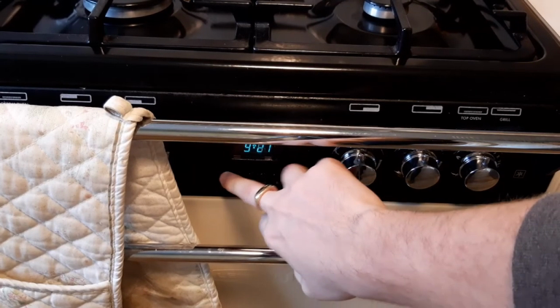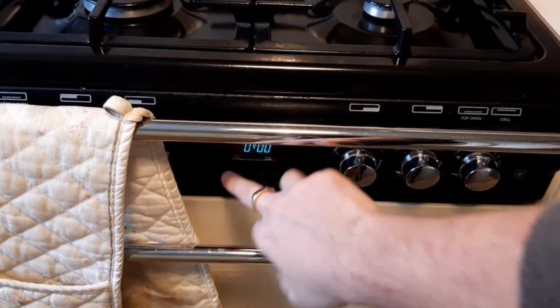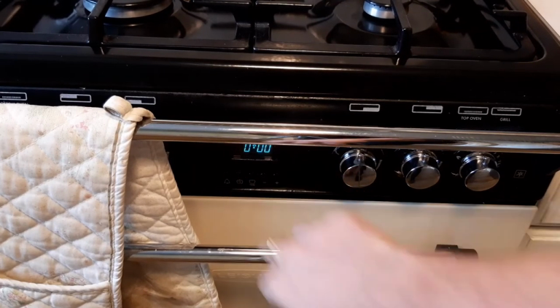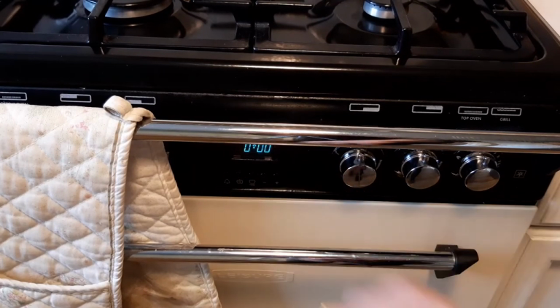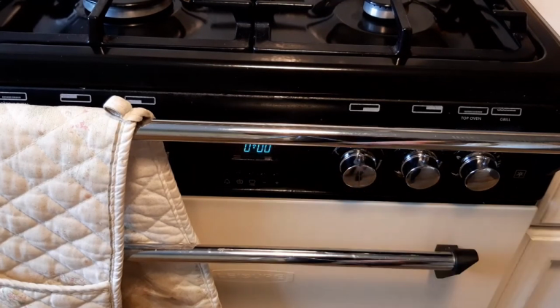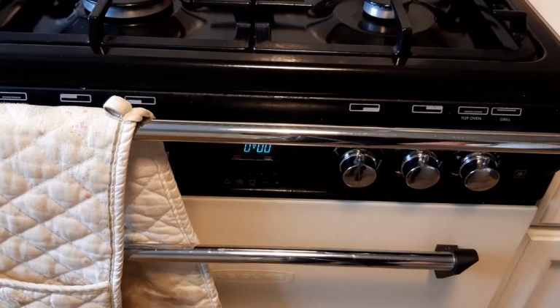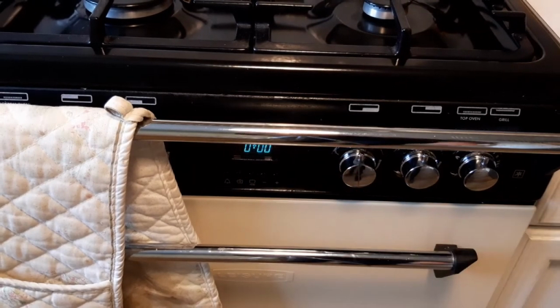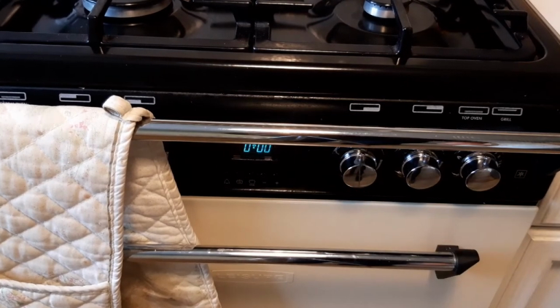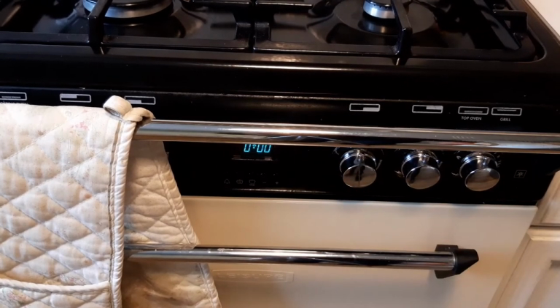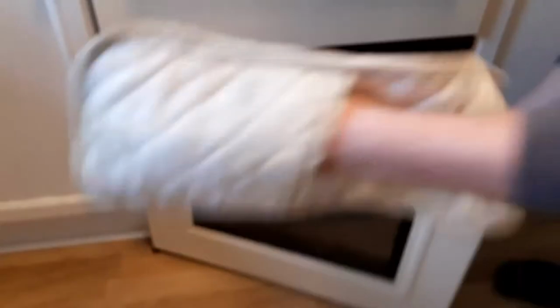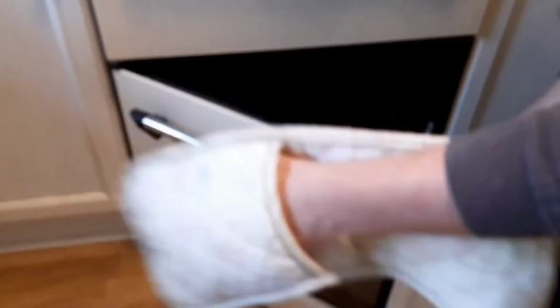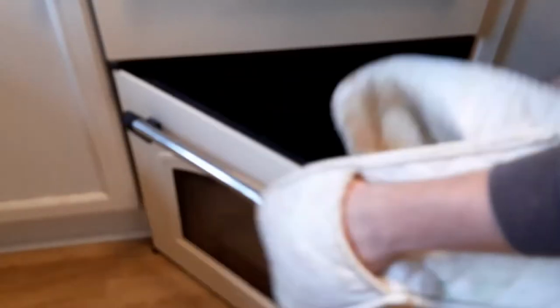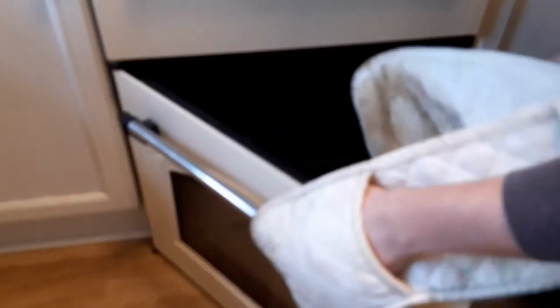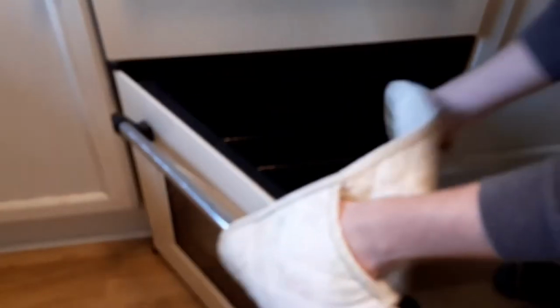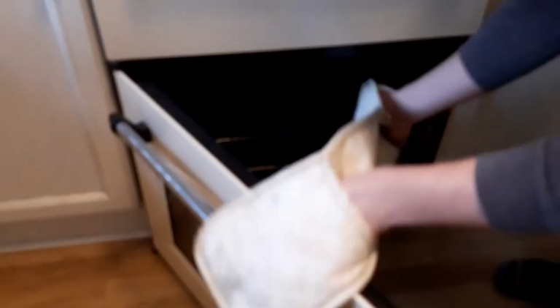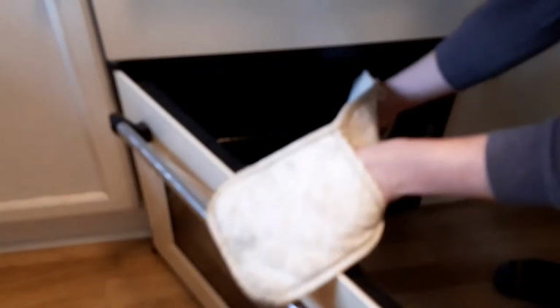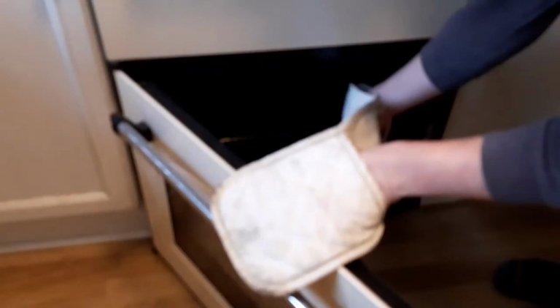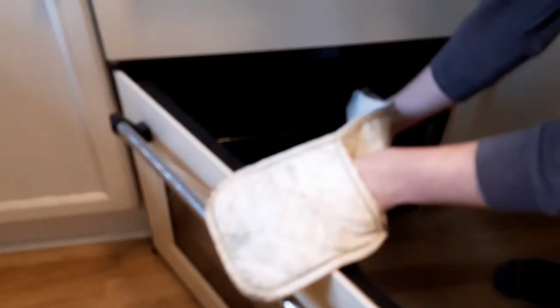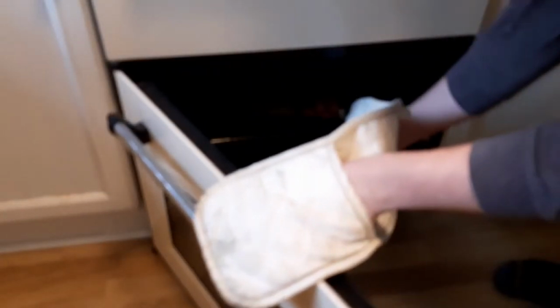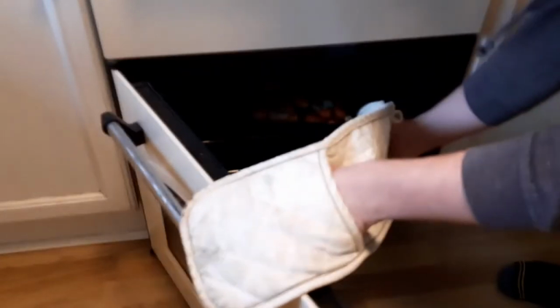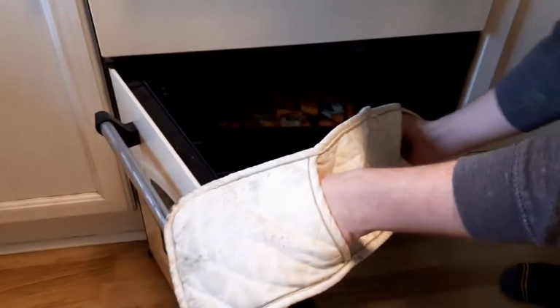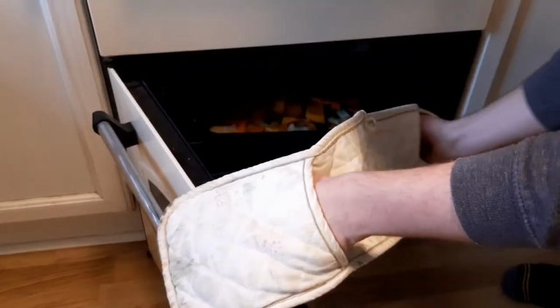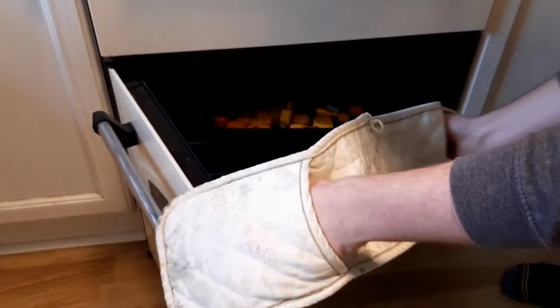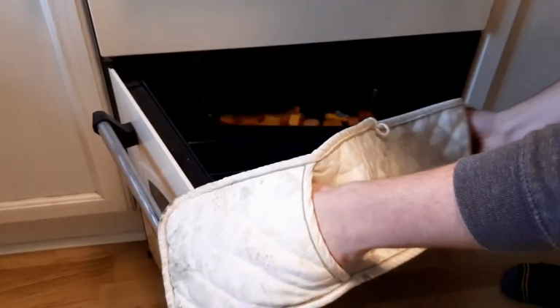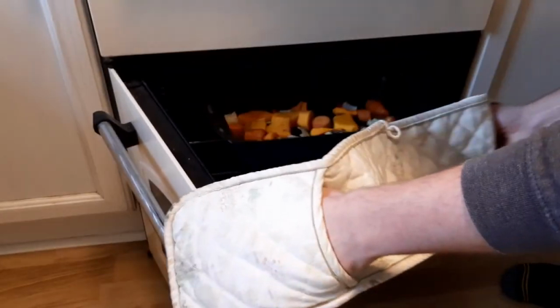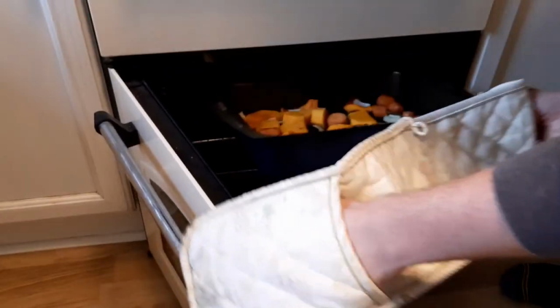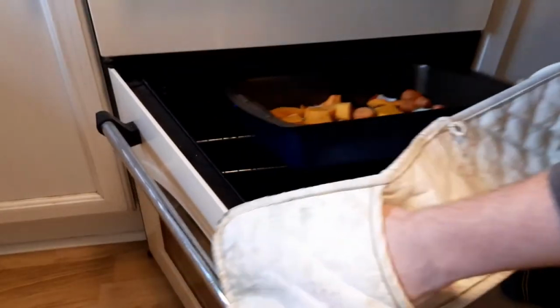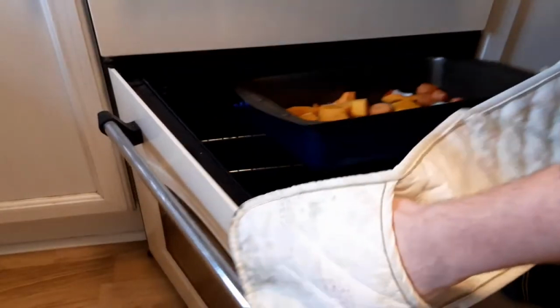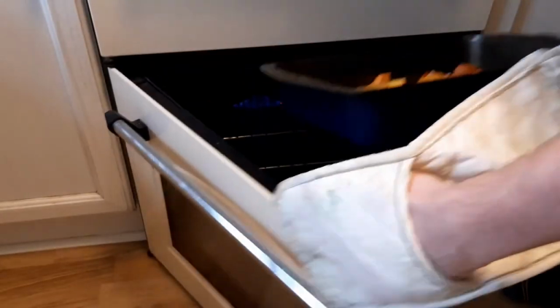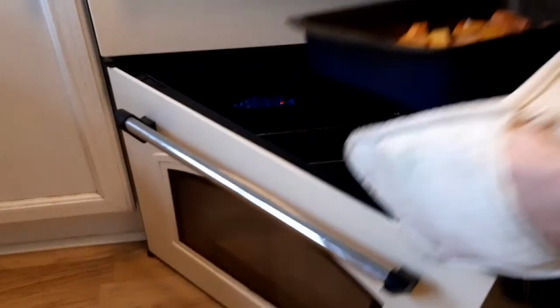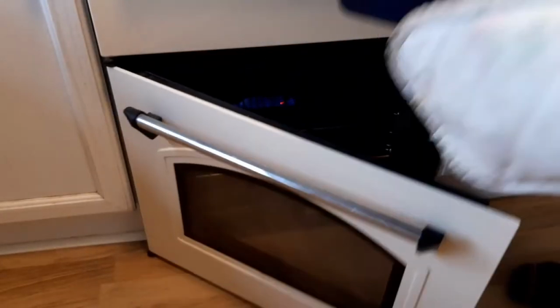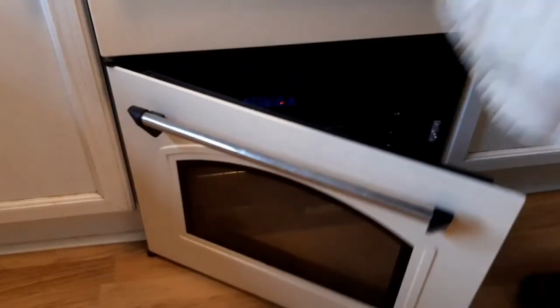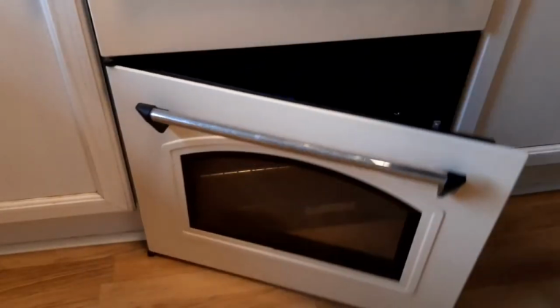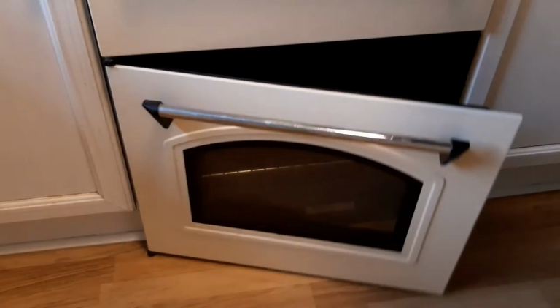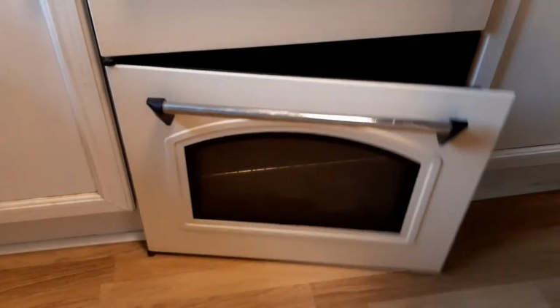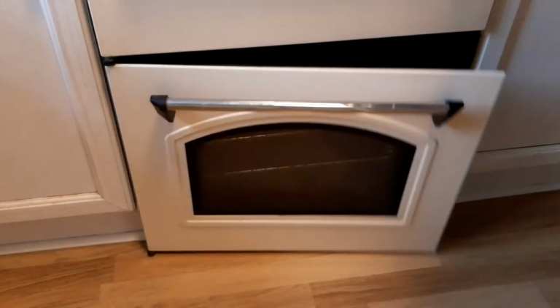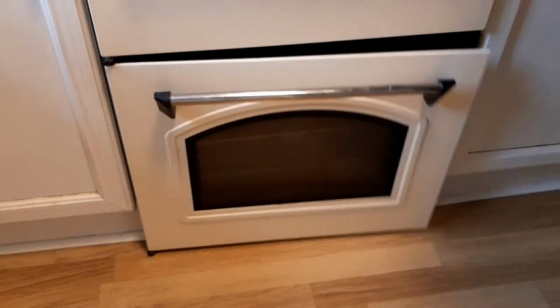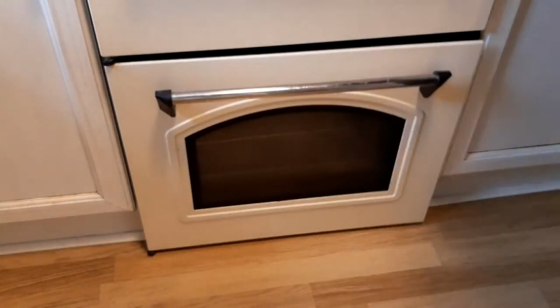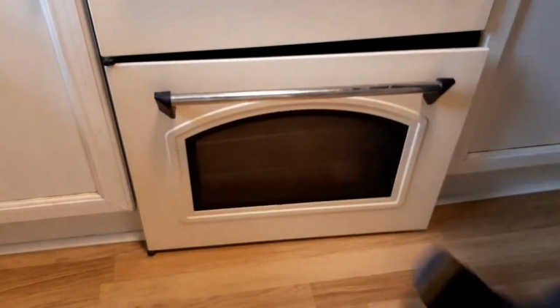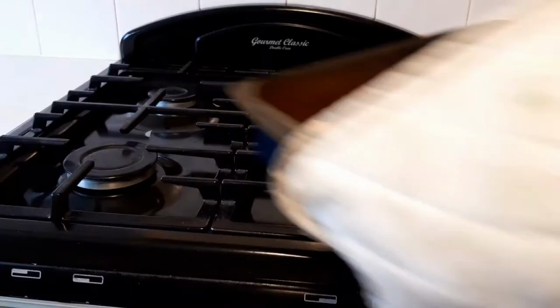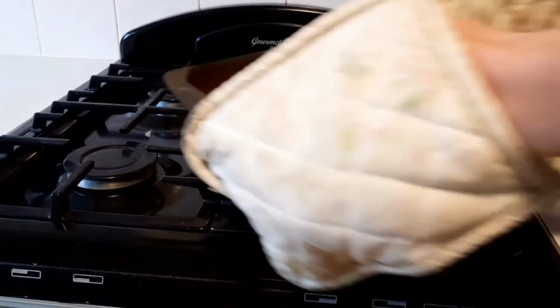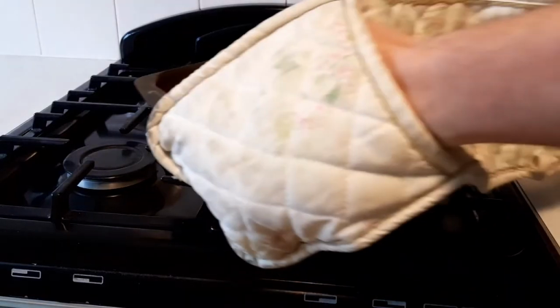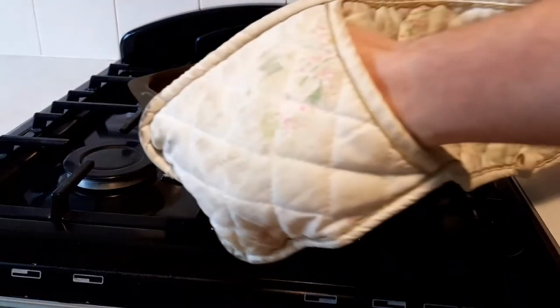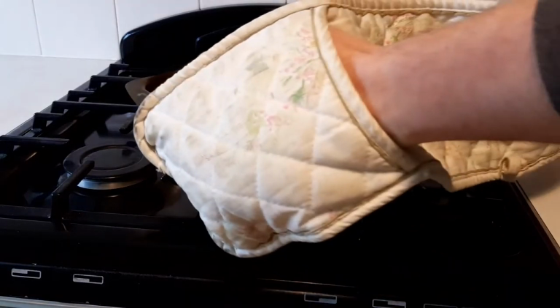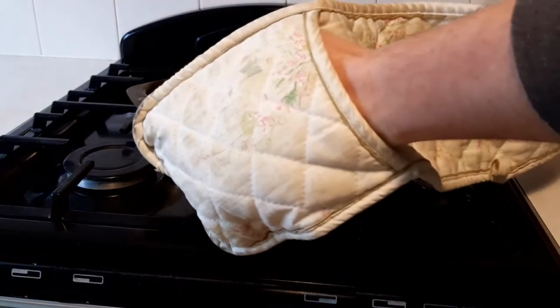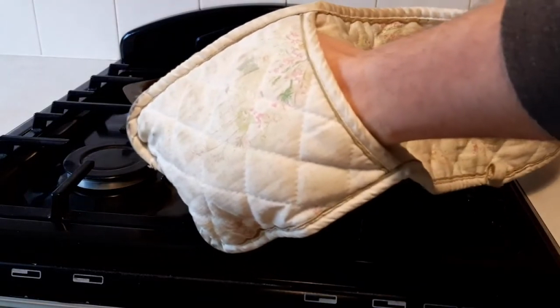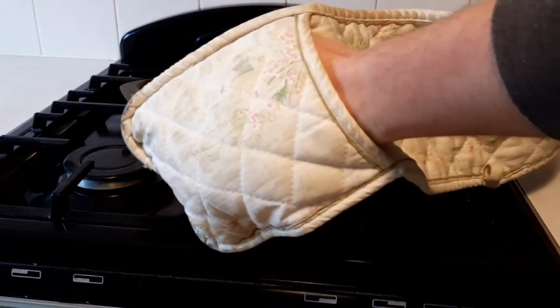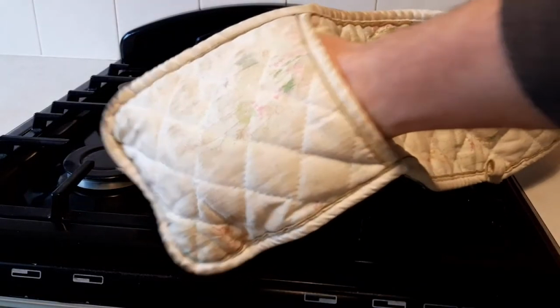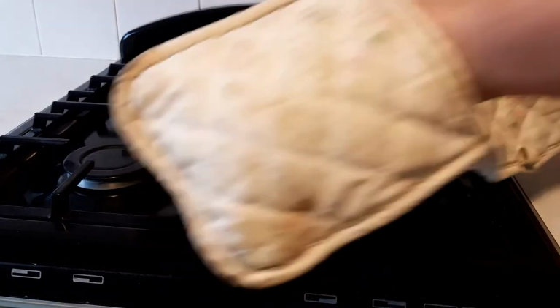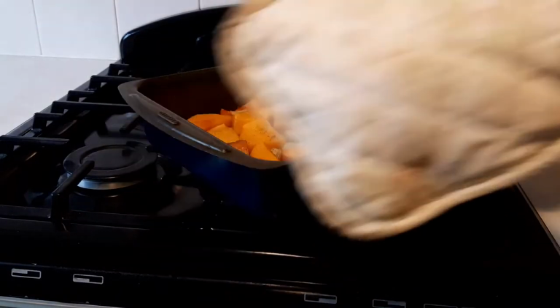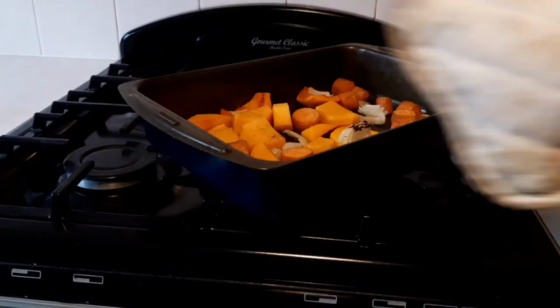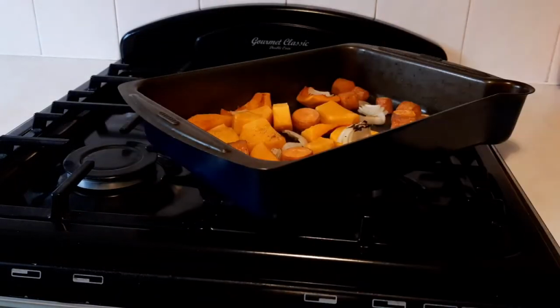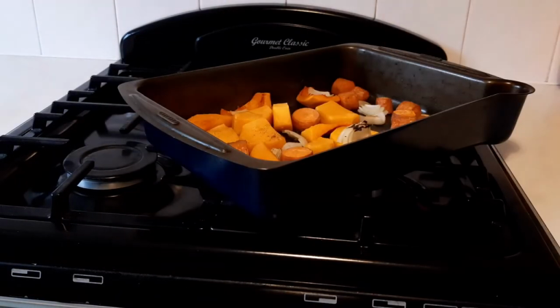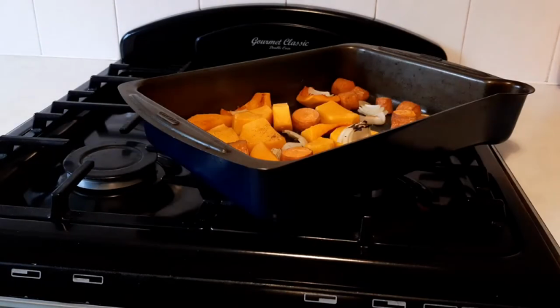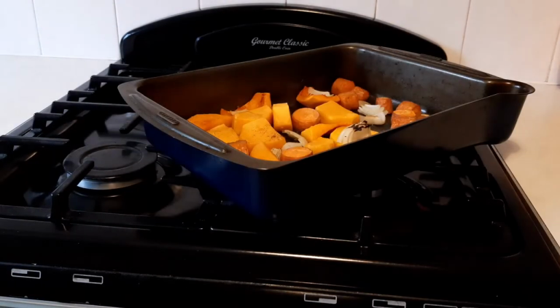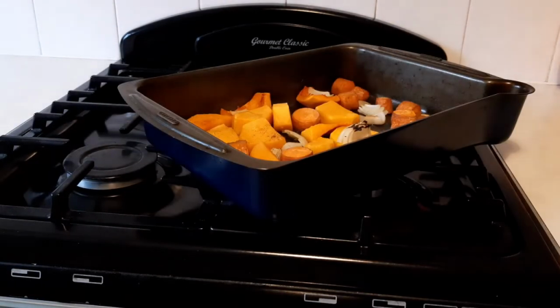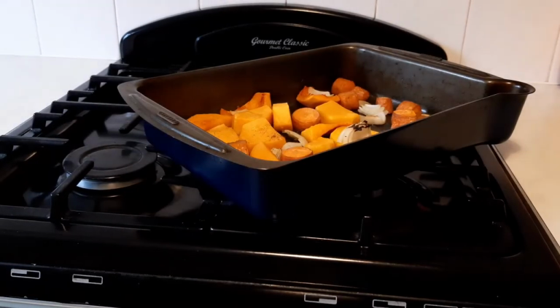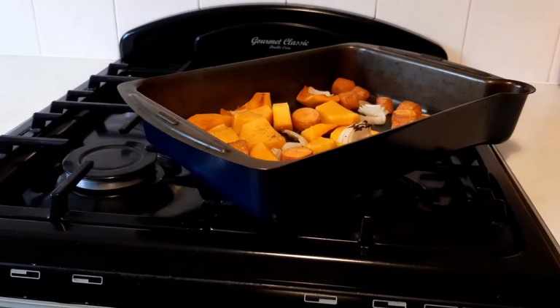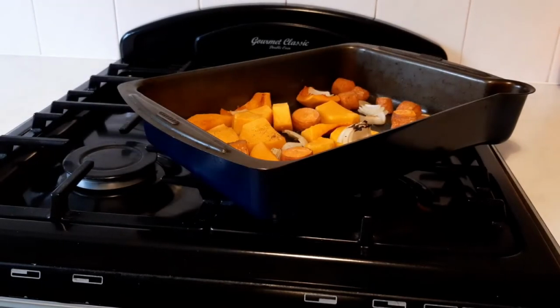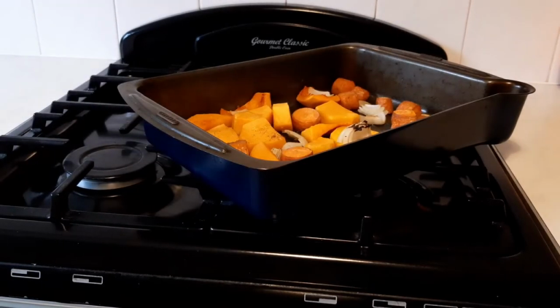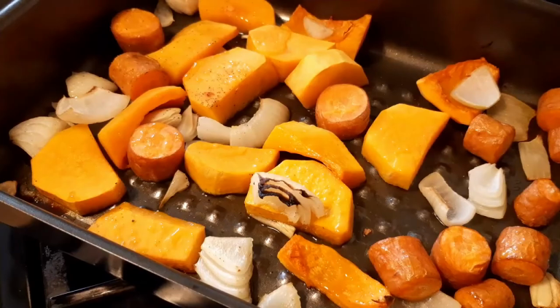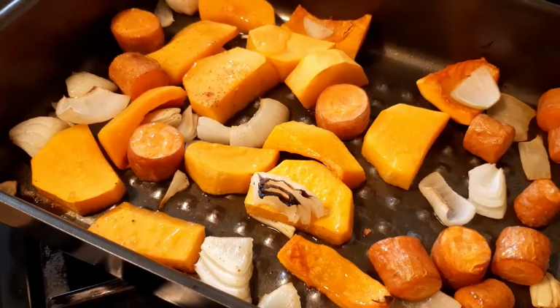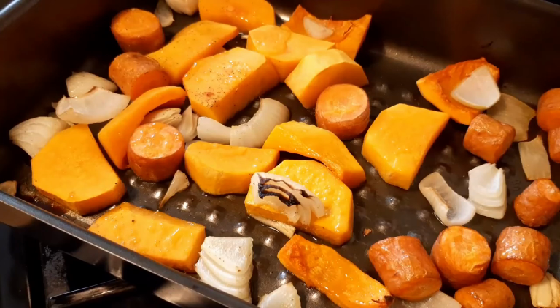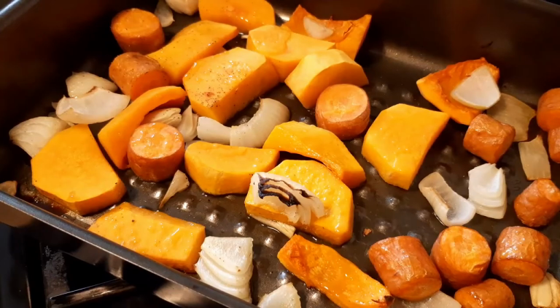Okay, that's now had a good half an hour and as you can see, the ingredients have baked and started to brown.